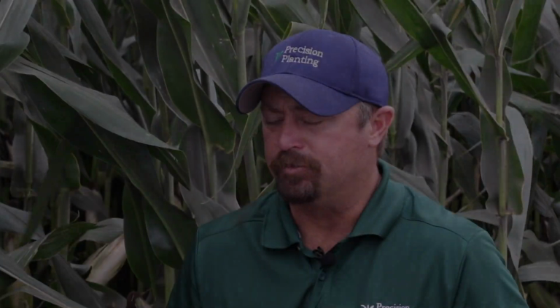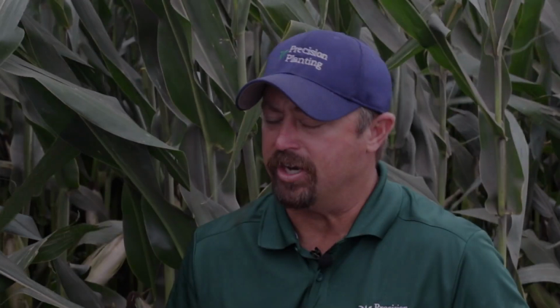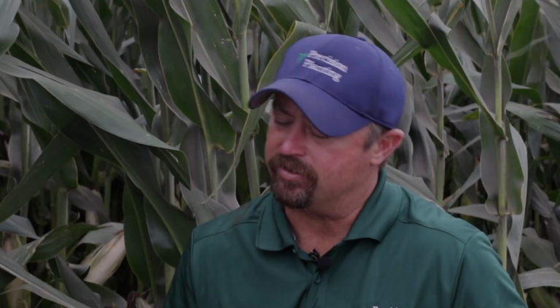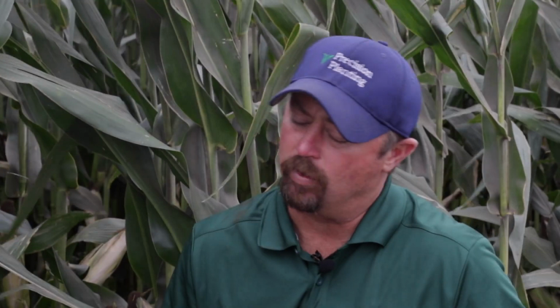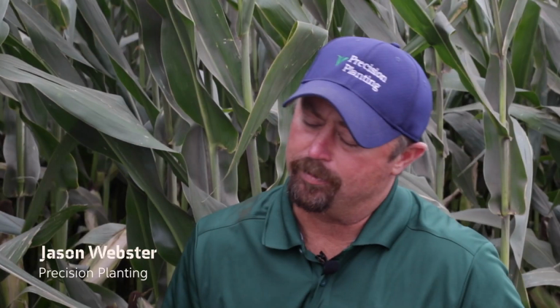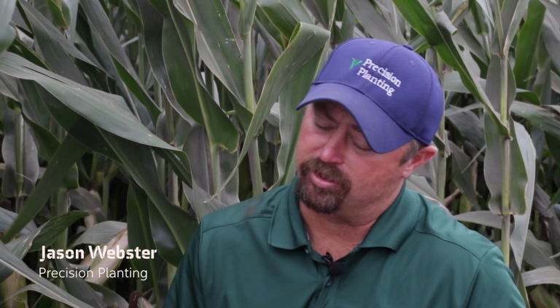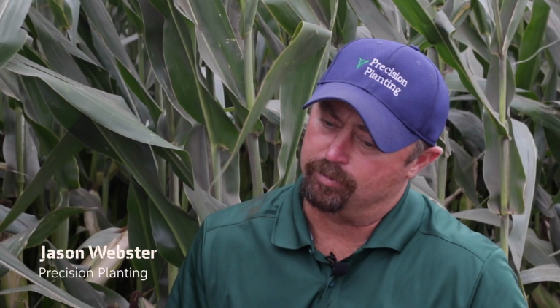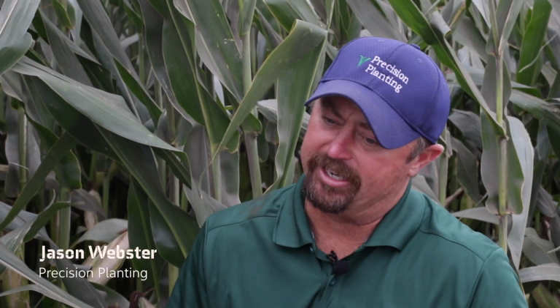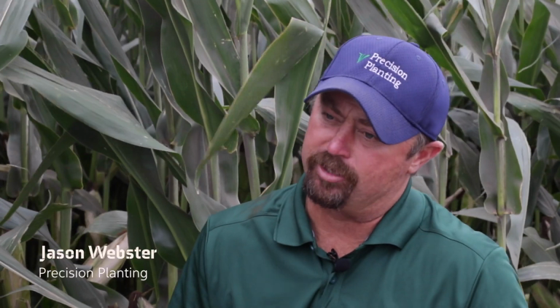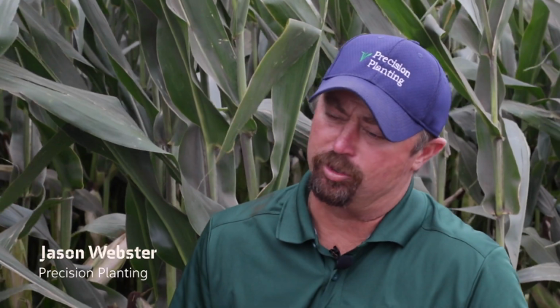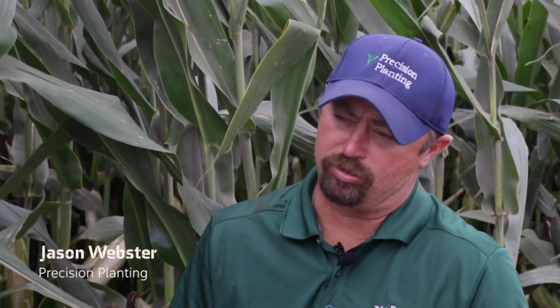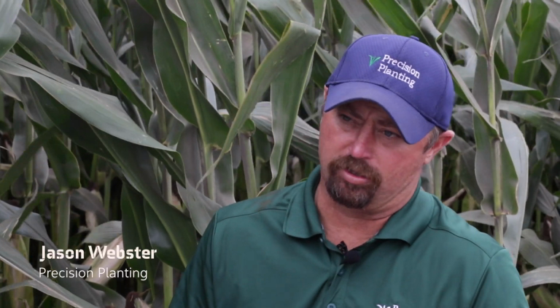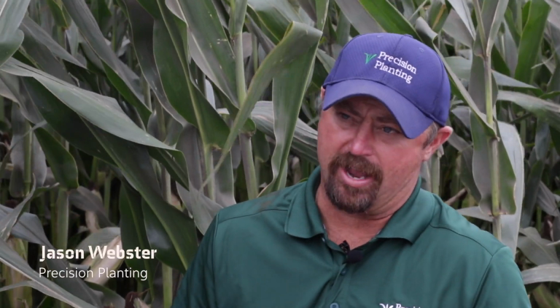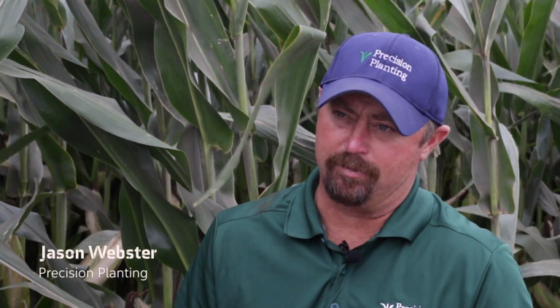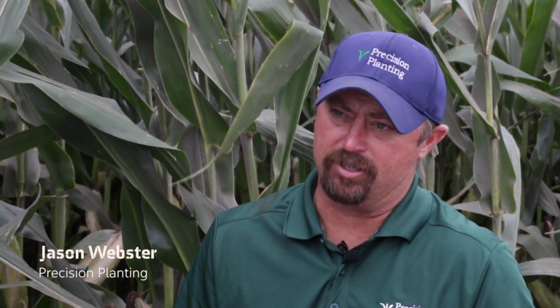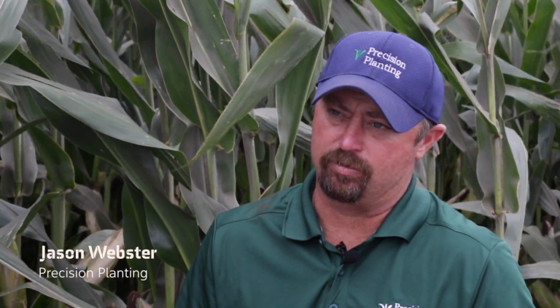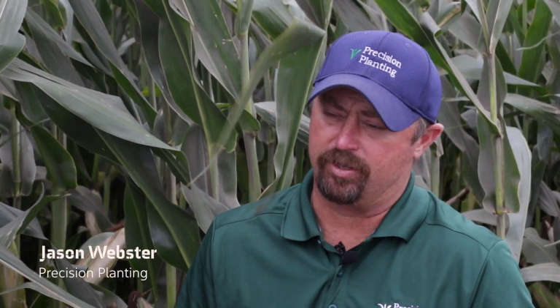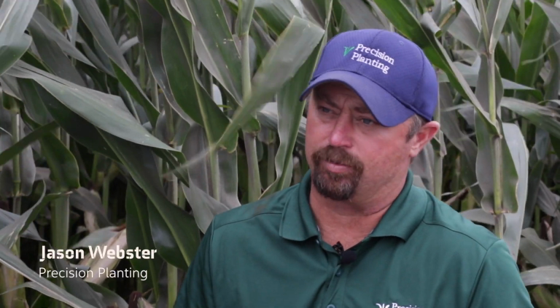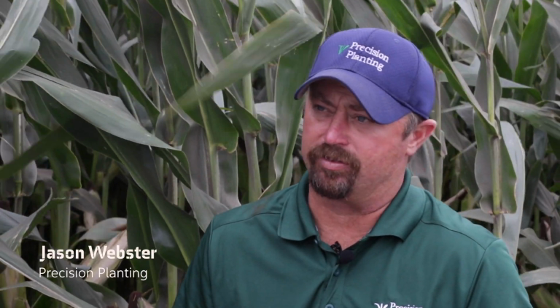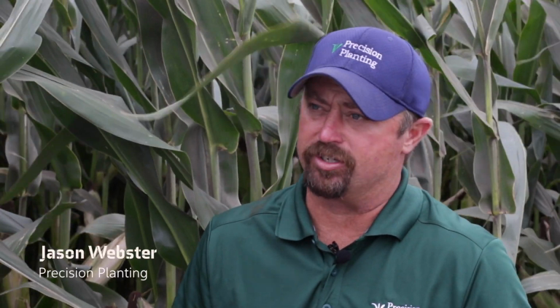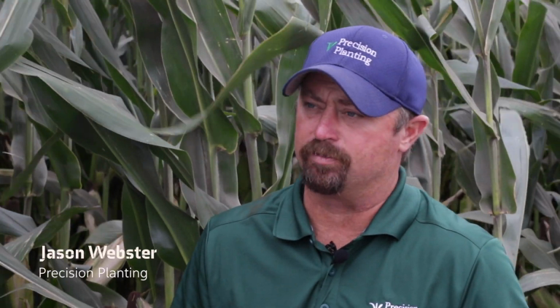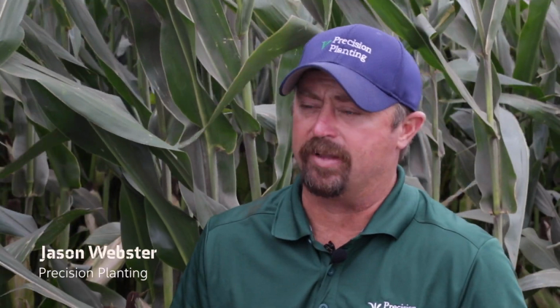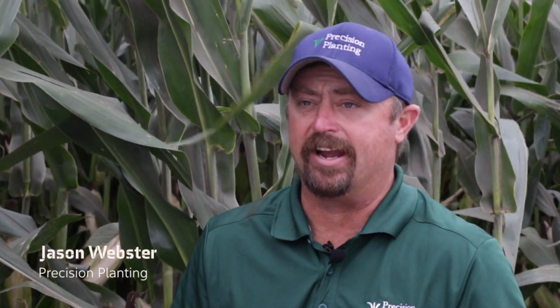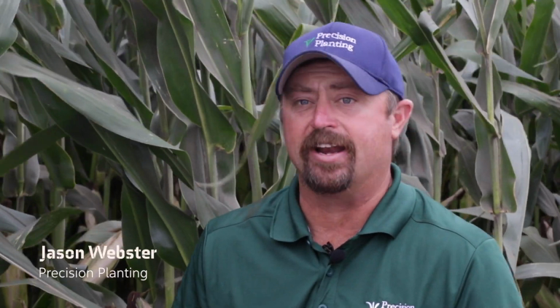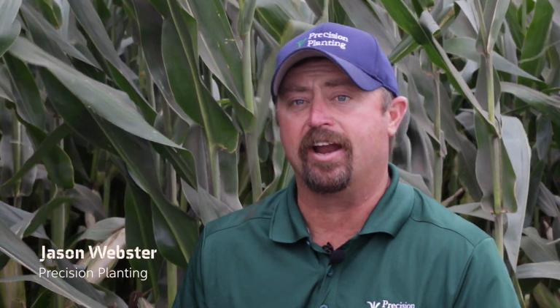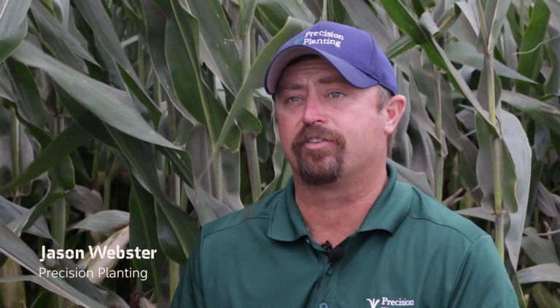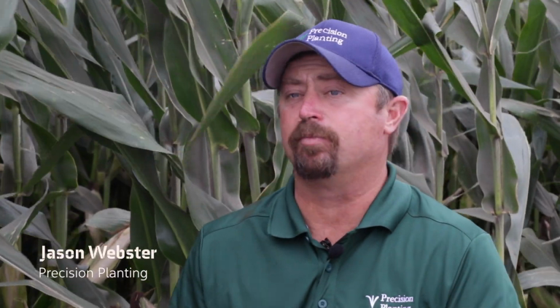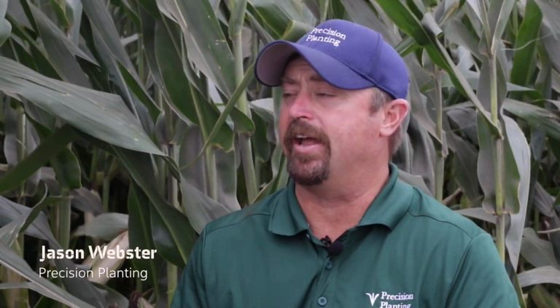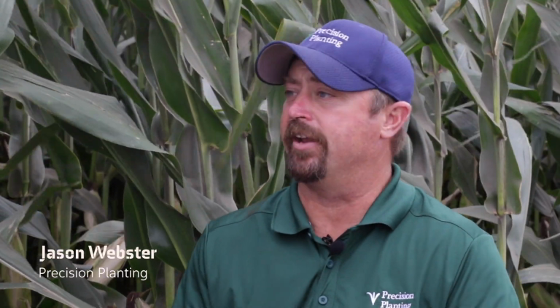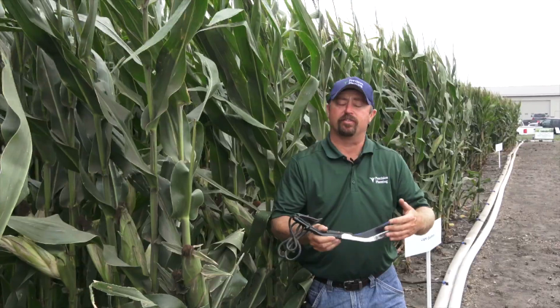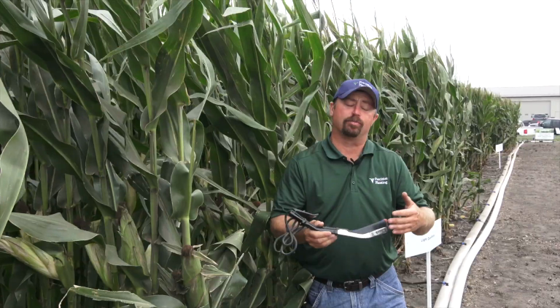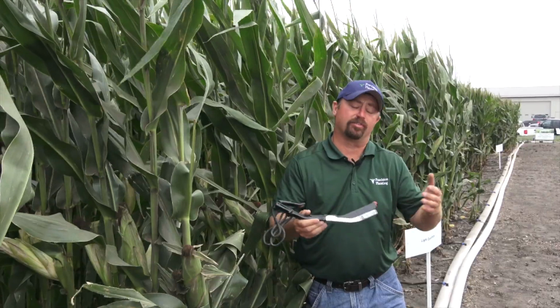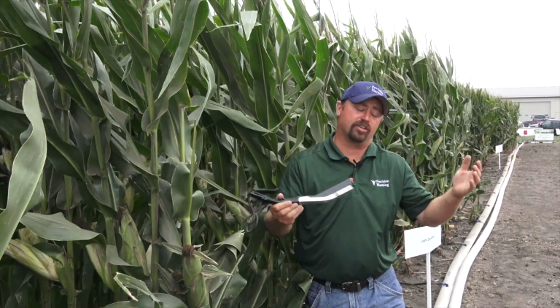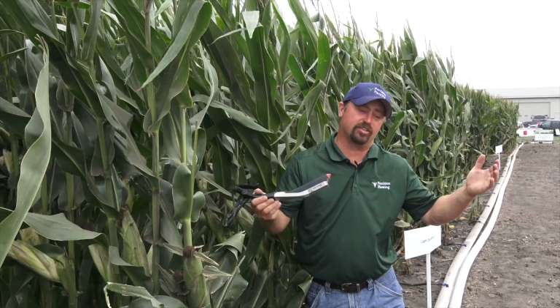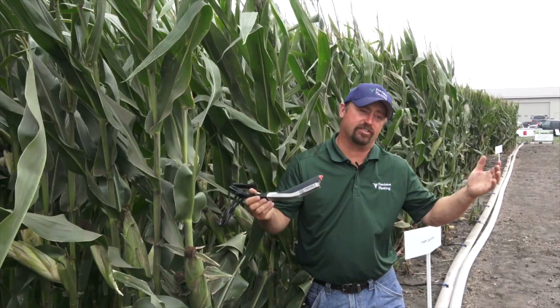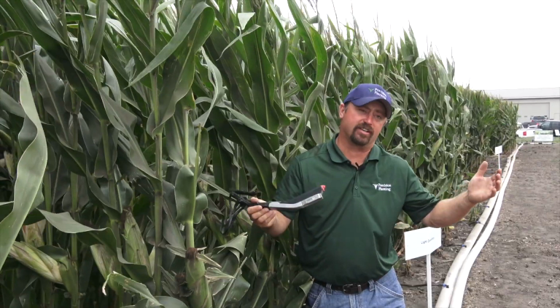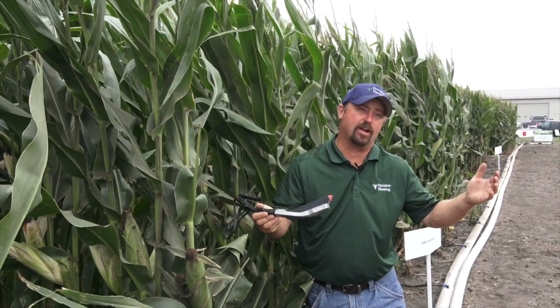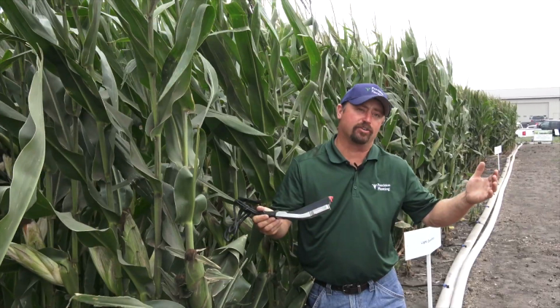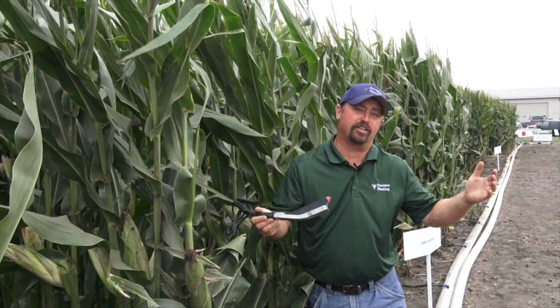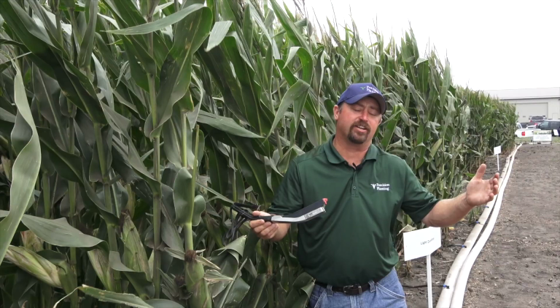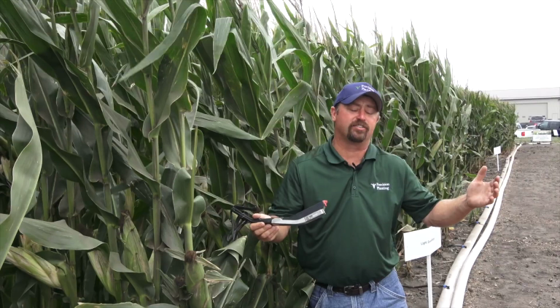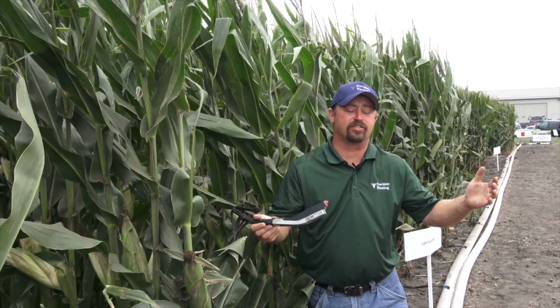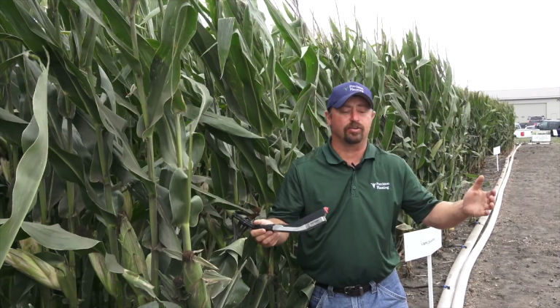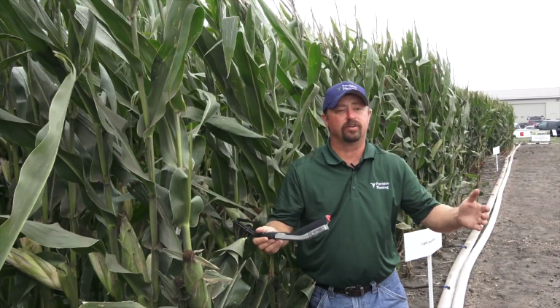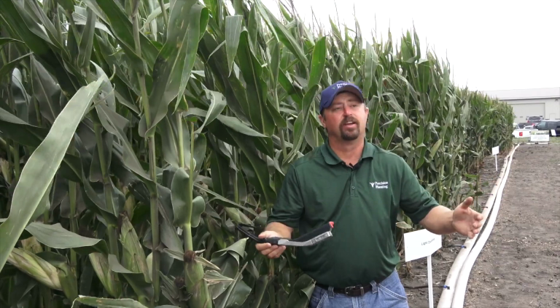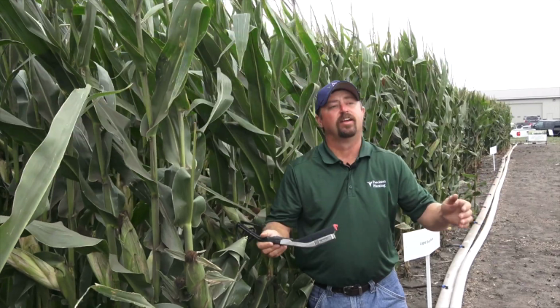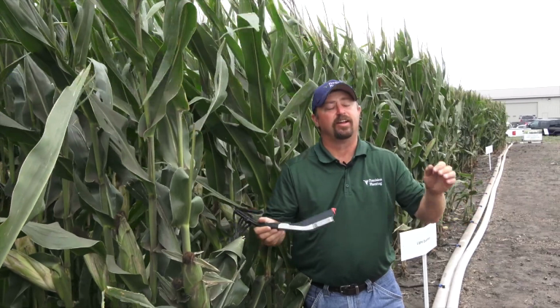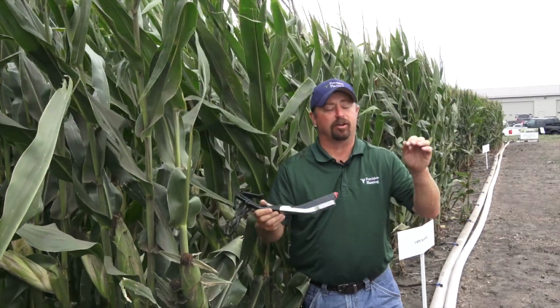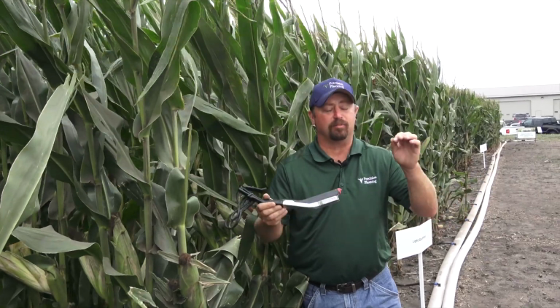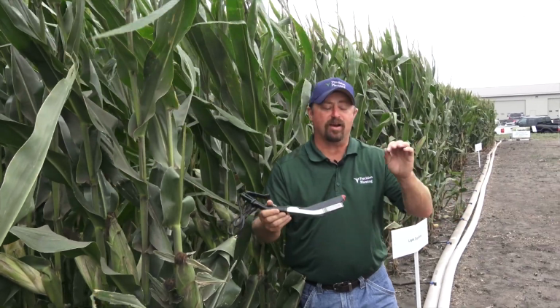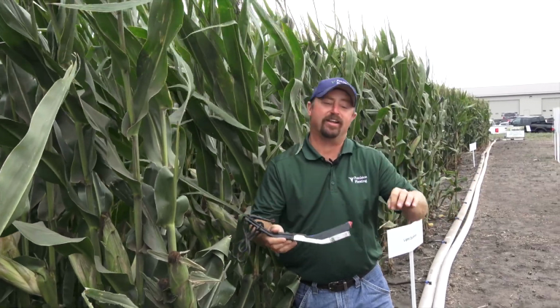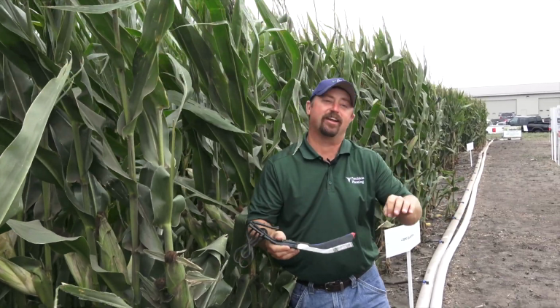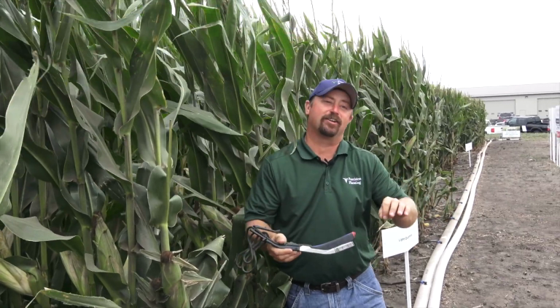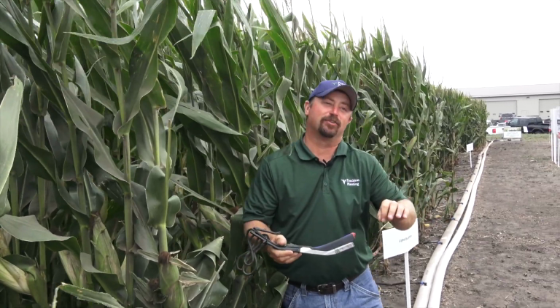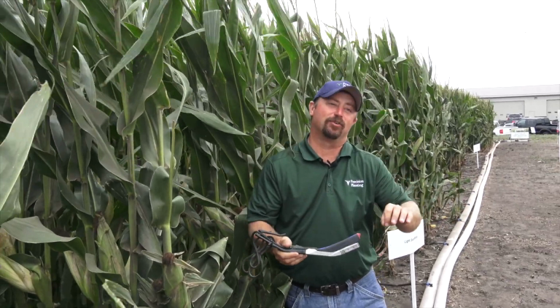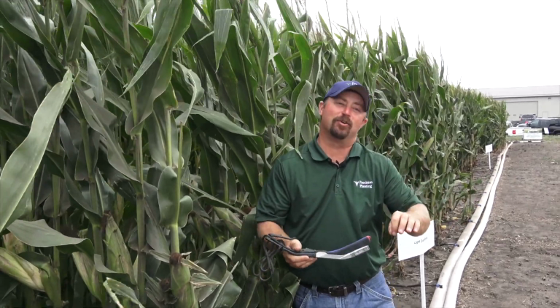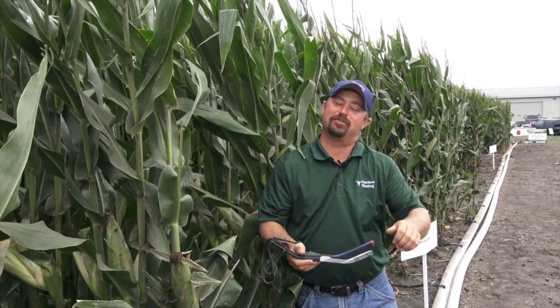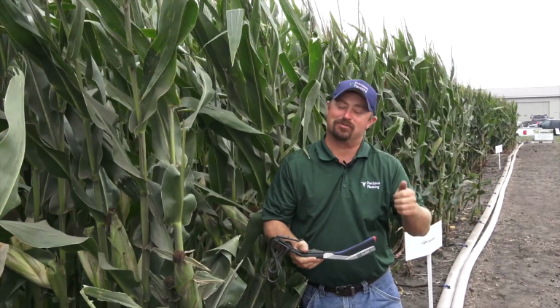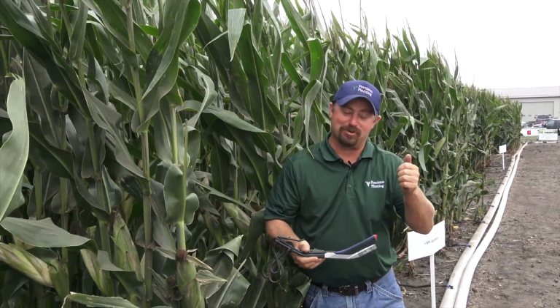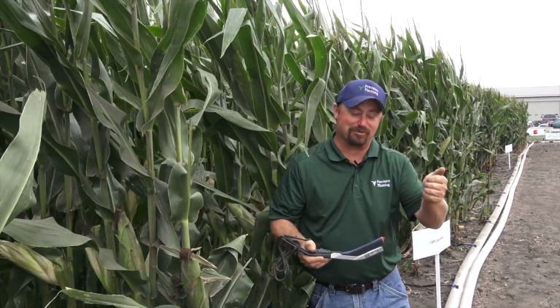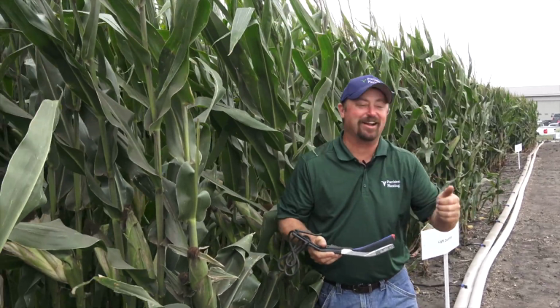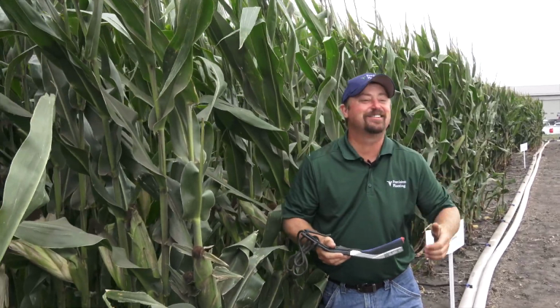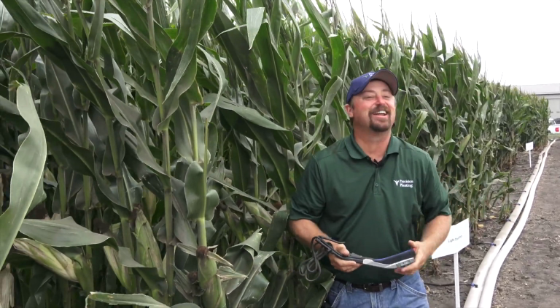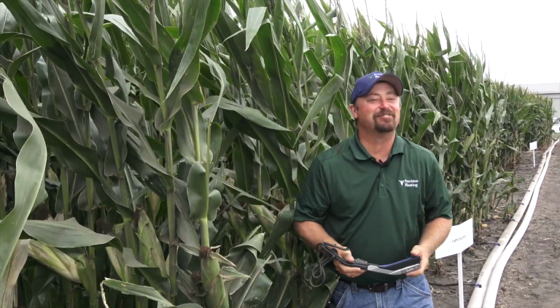I'm Jason Webster, lead commercial agronomist with Precision Planting. I also manage the Precision Technology Institute here in Pontiac, Illinois, which is where we're at today.